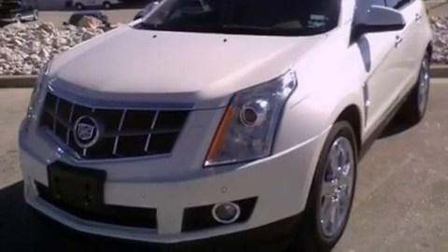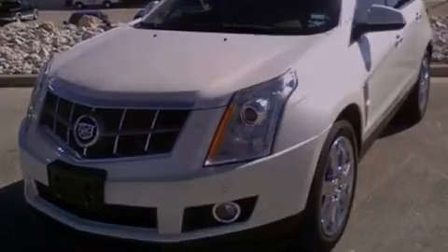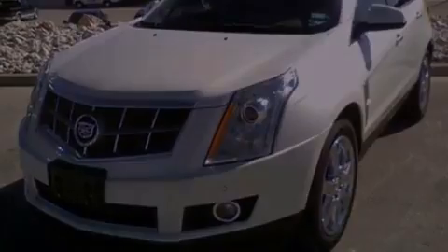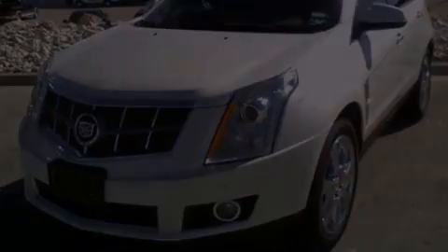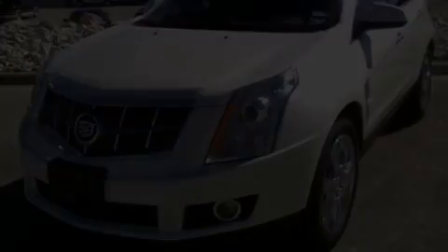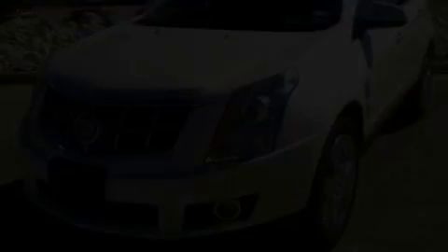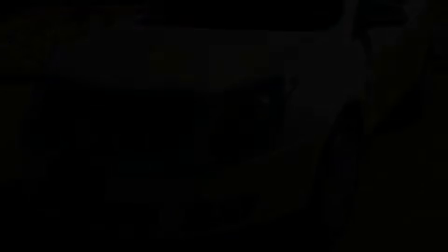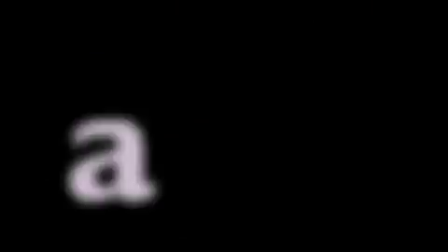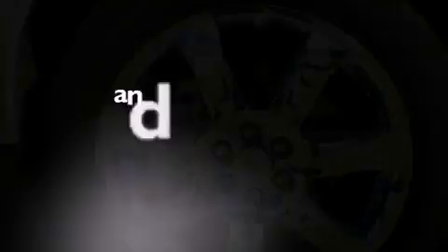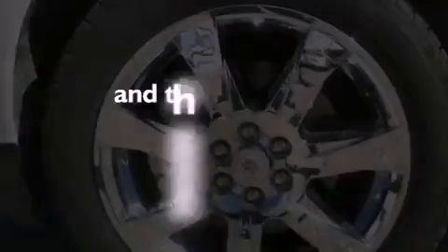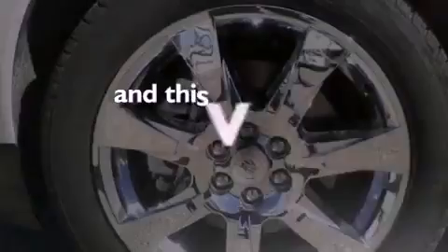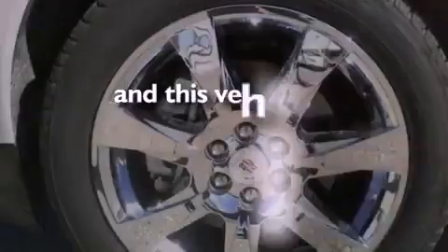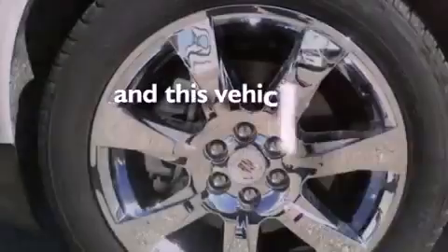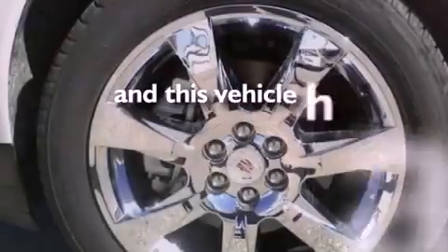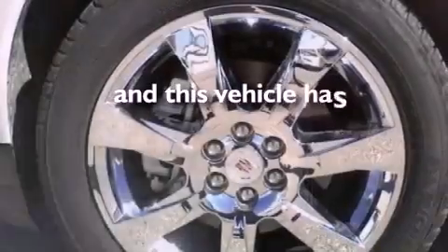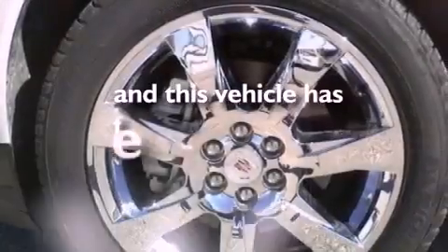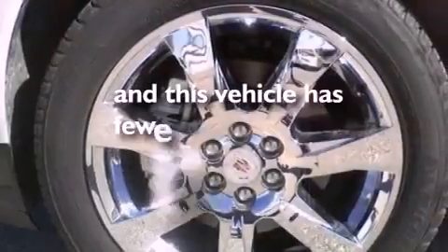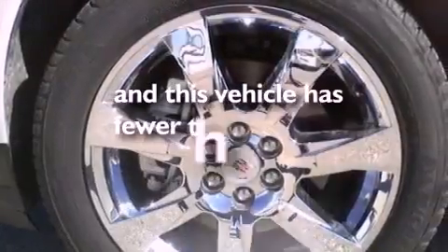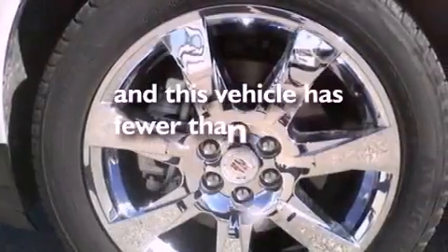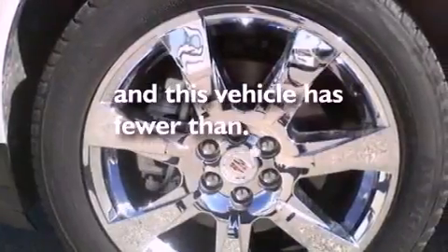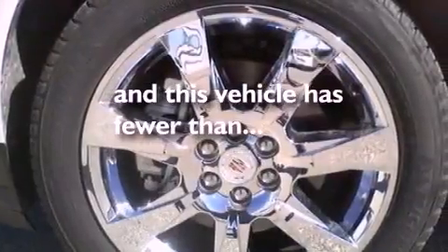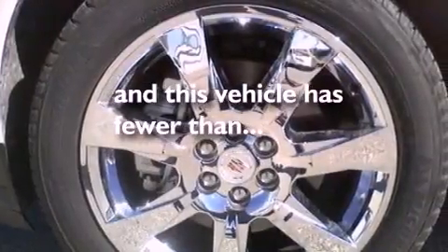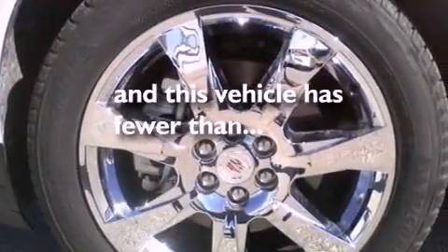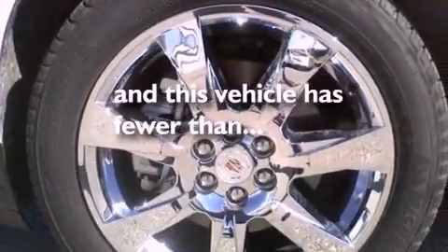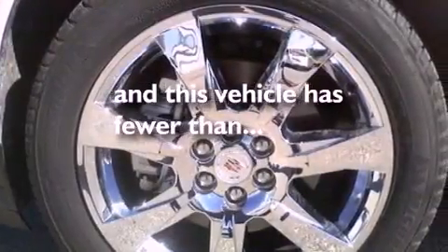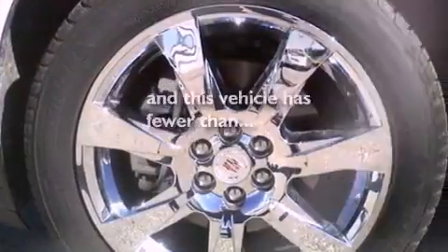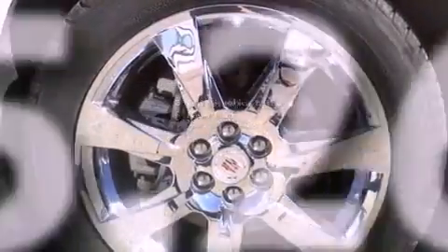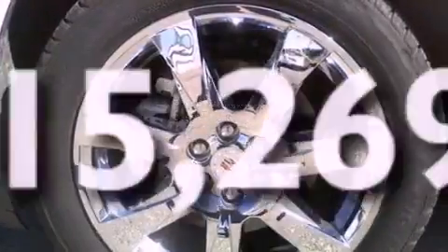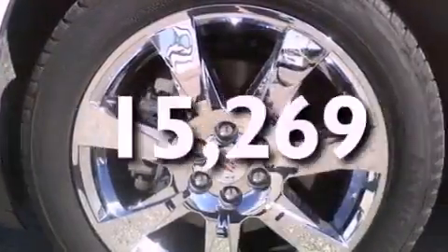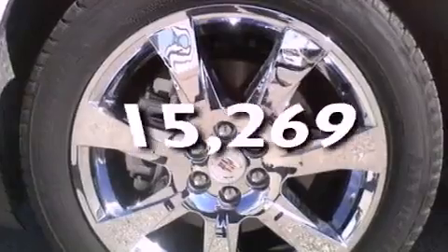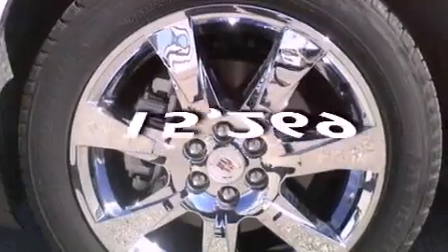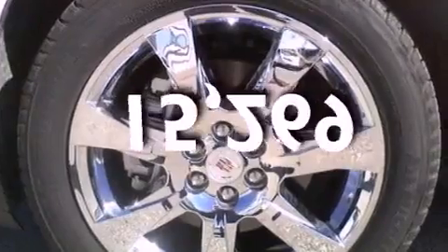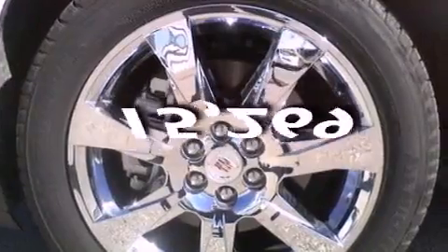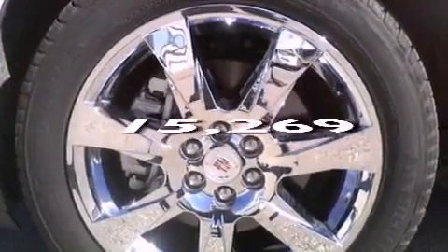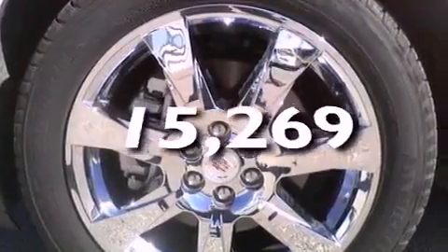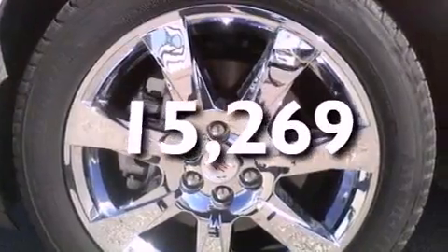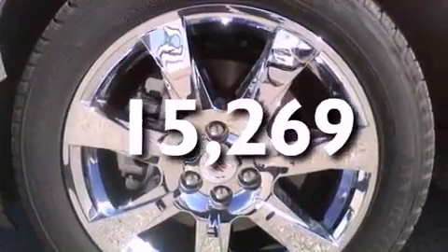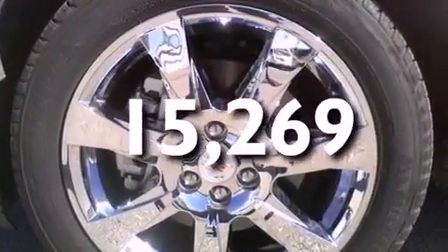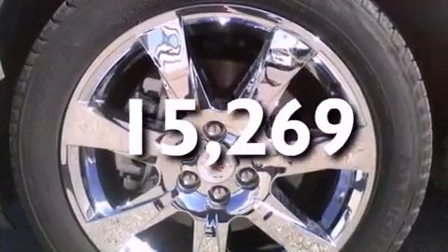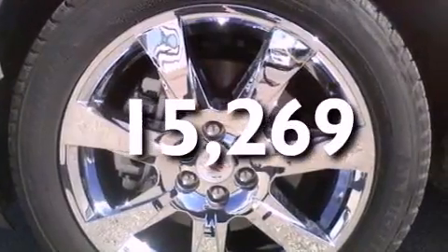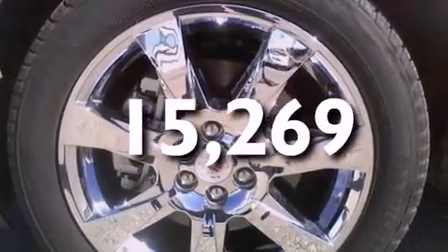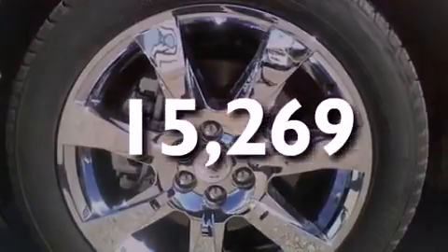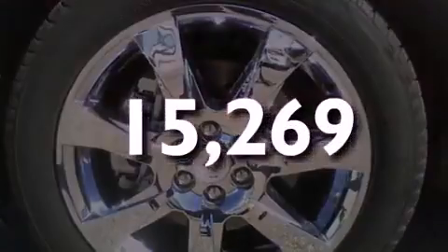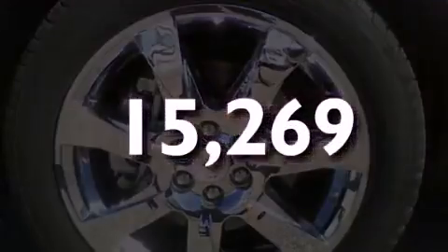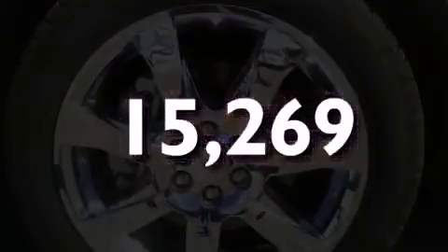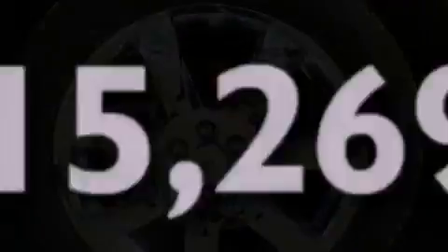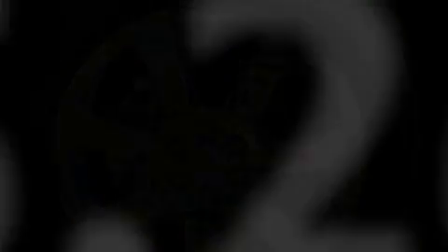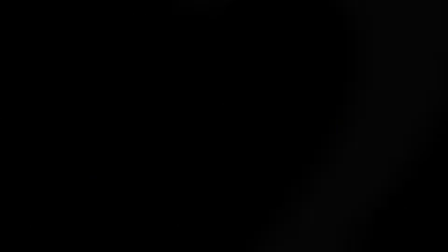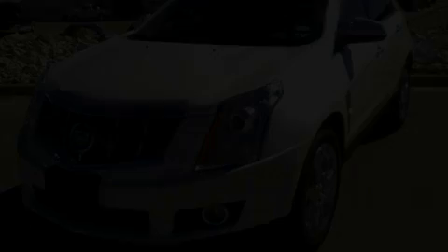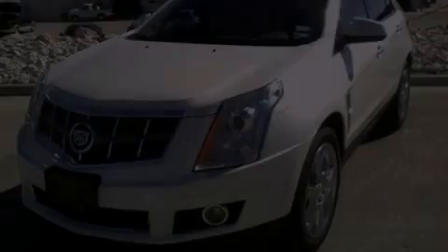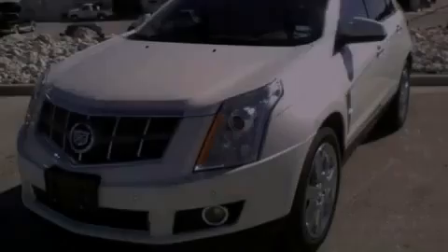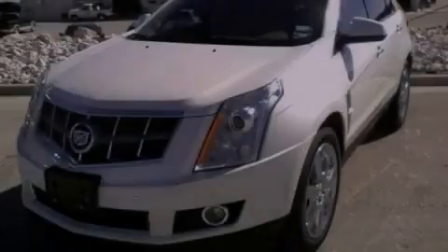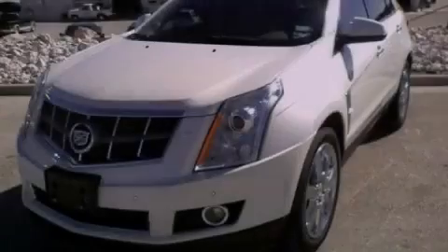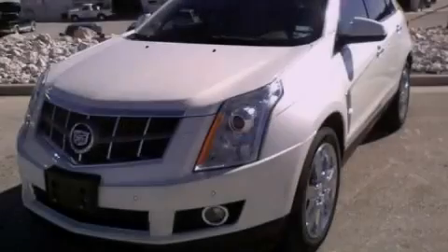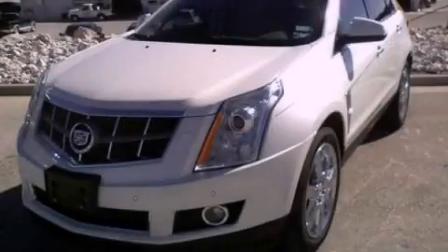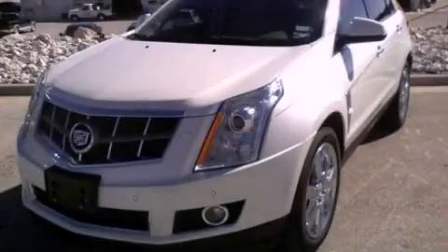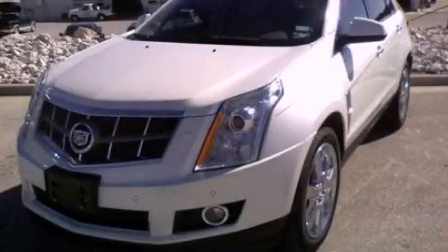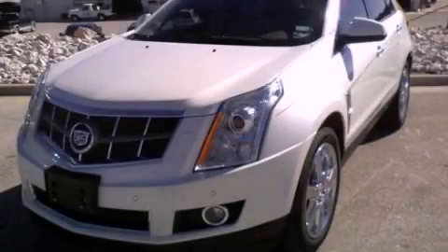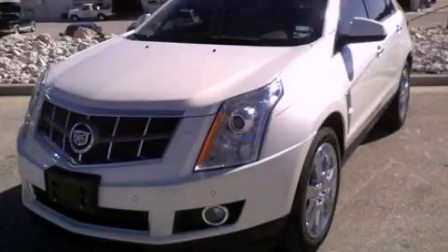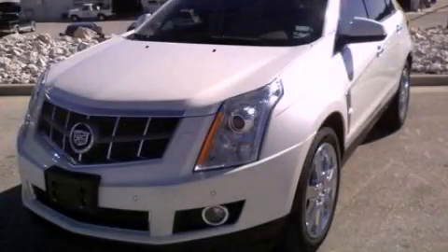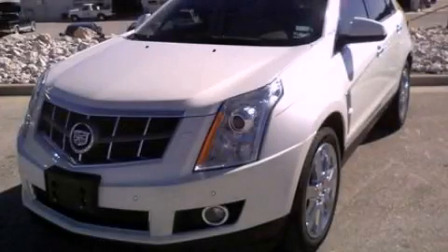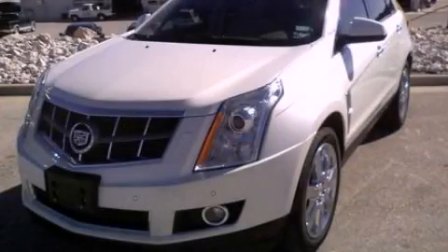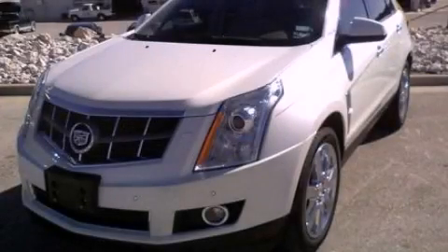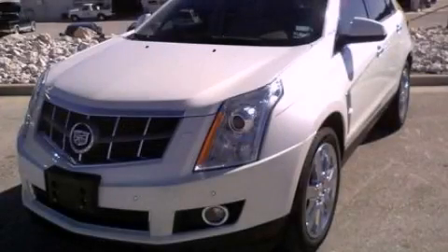This vehicle has fewer than 16,000 miles on the odometer. Please call us today for more information on this great vehicle.